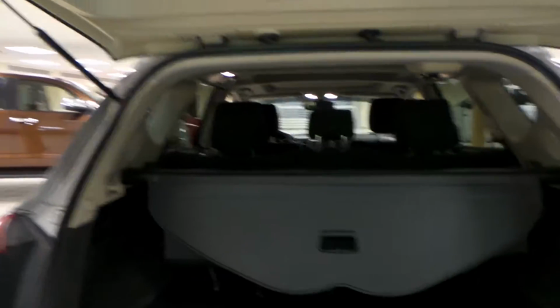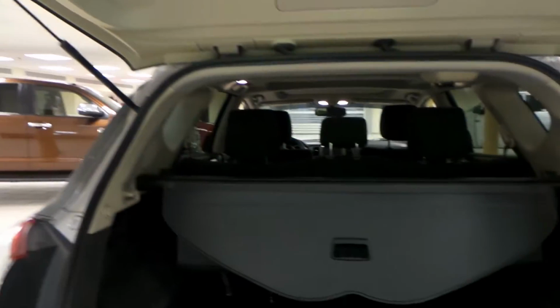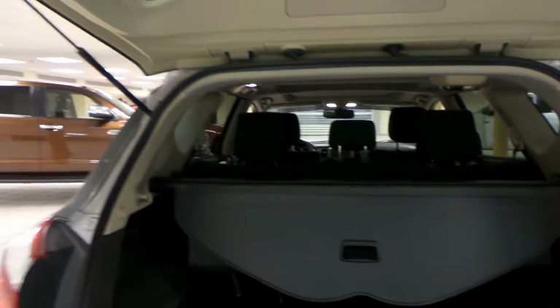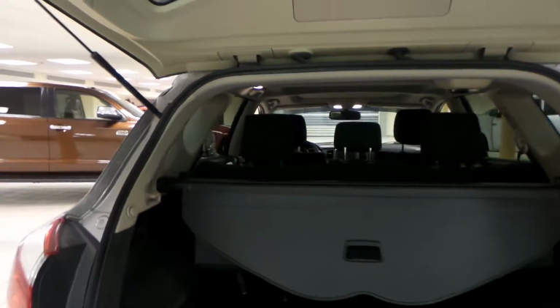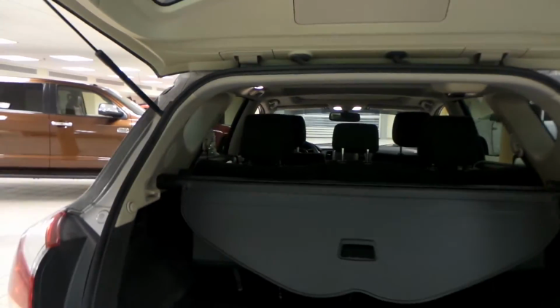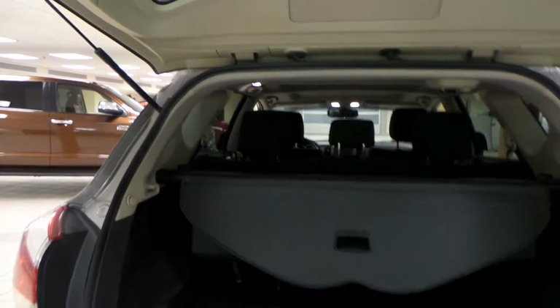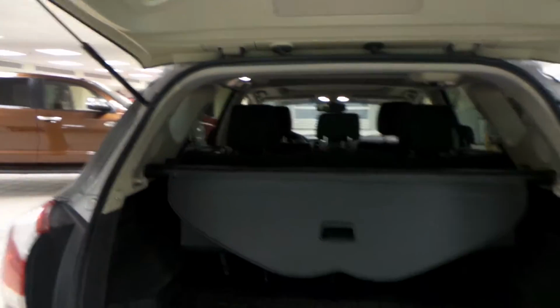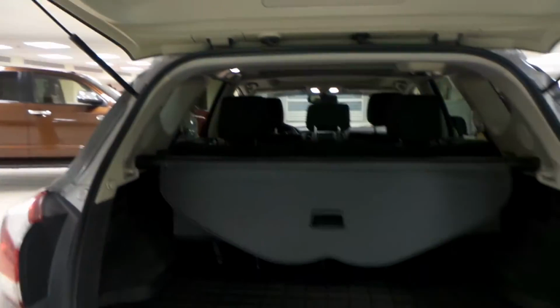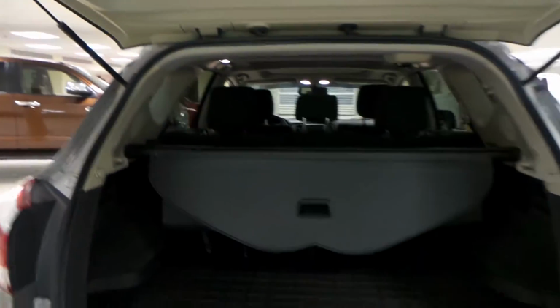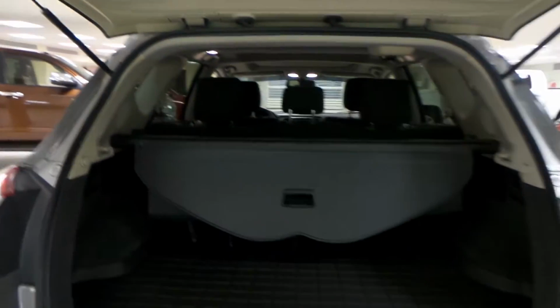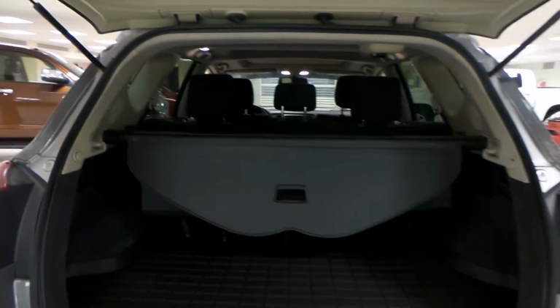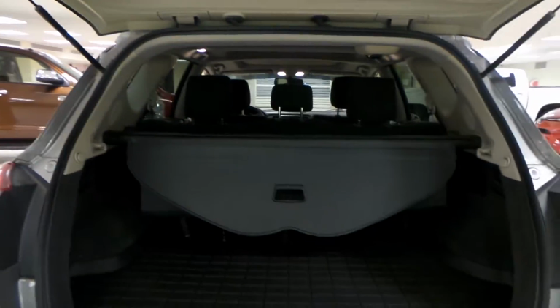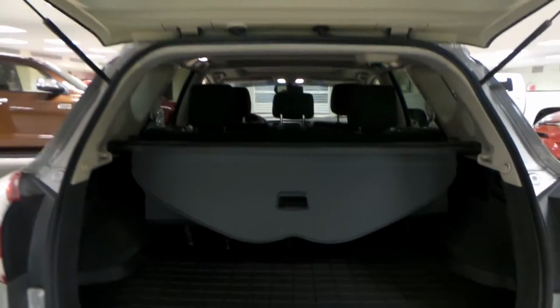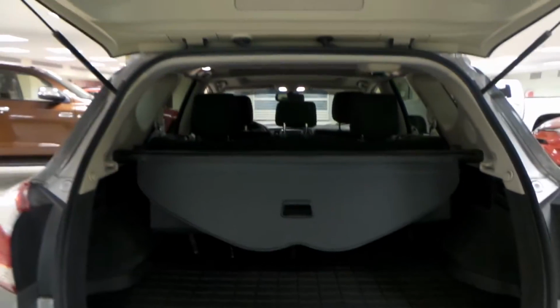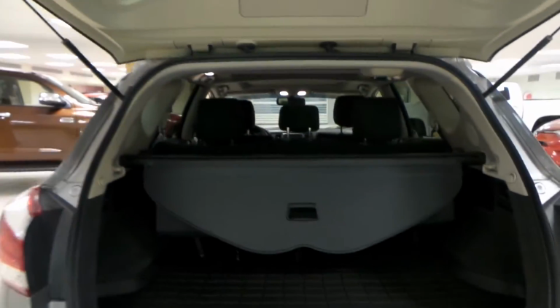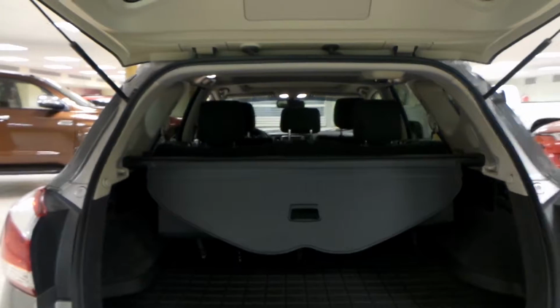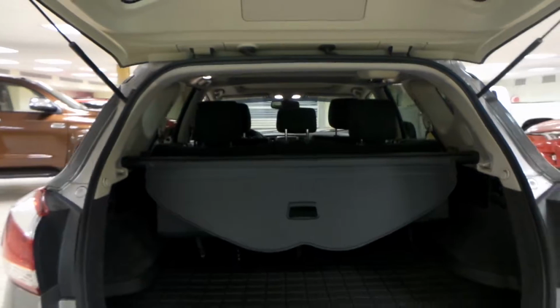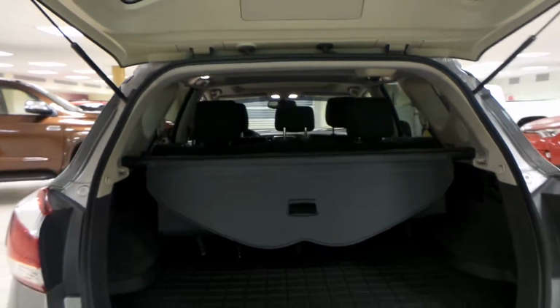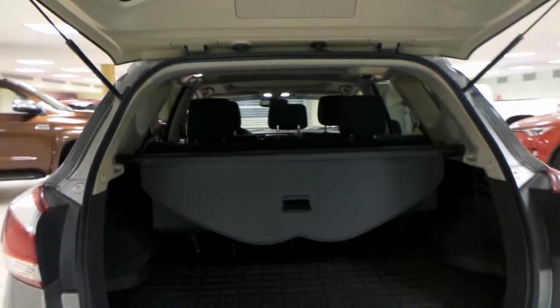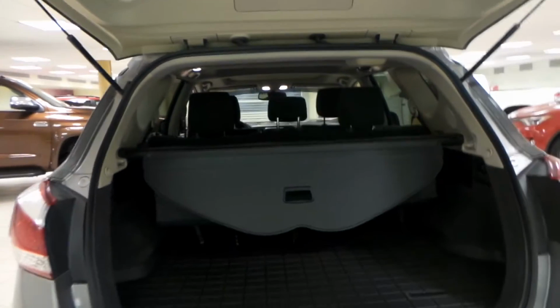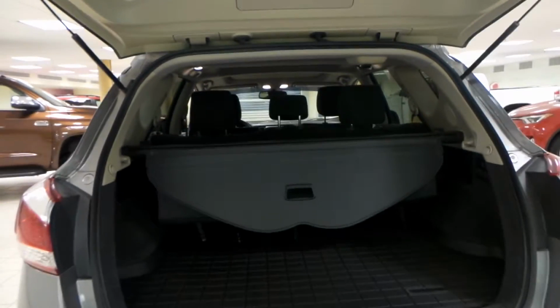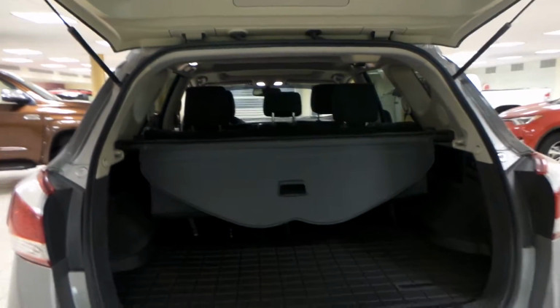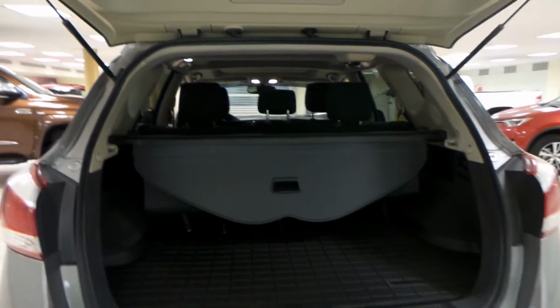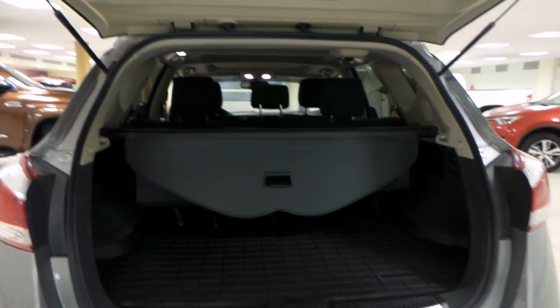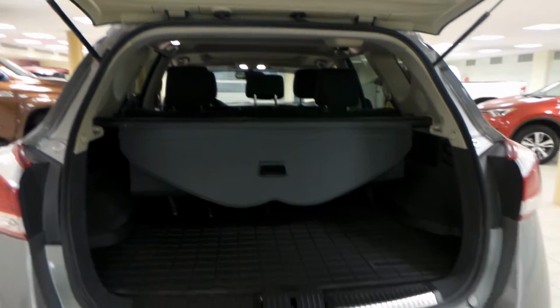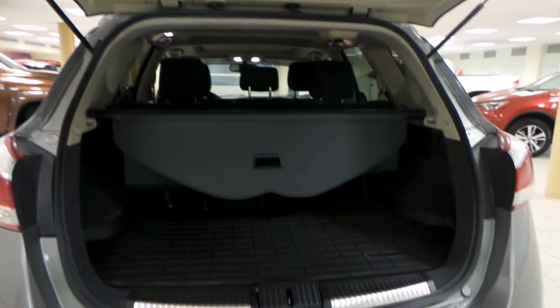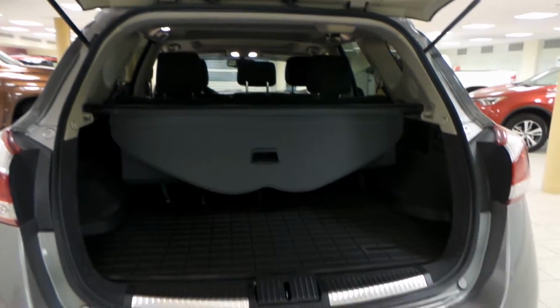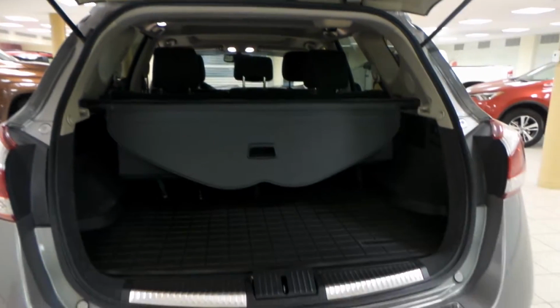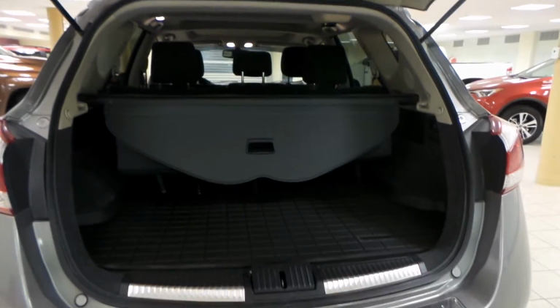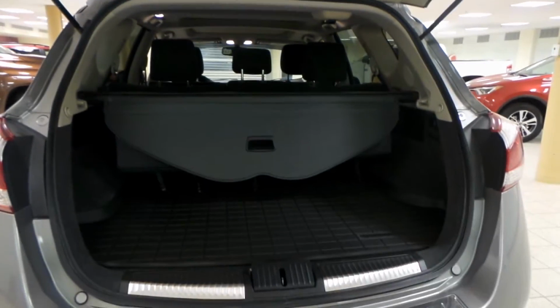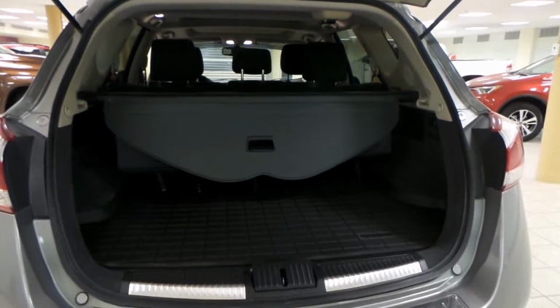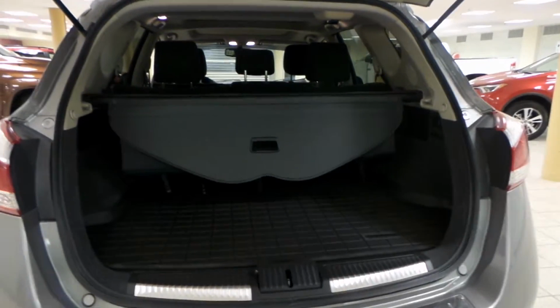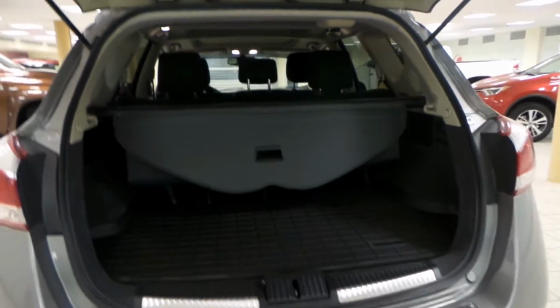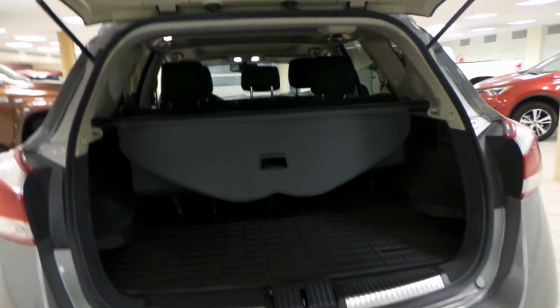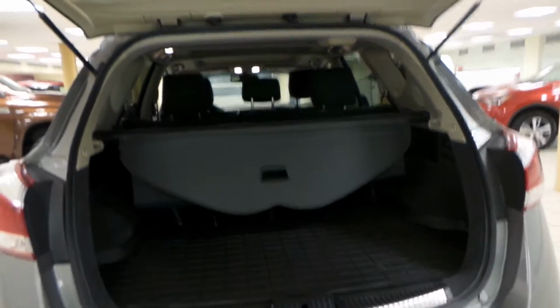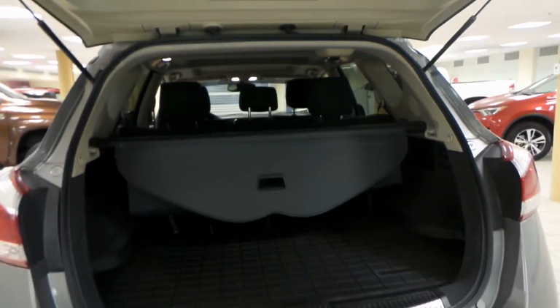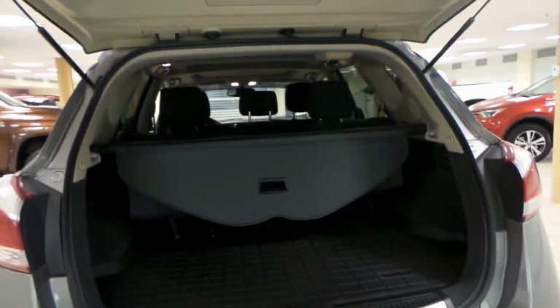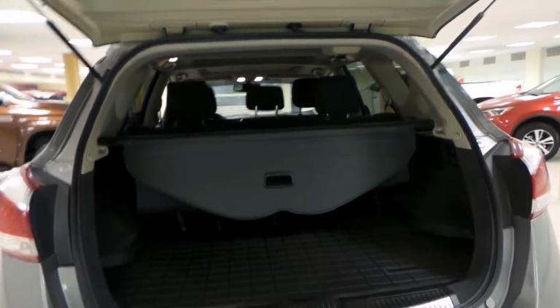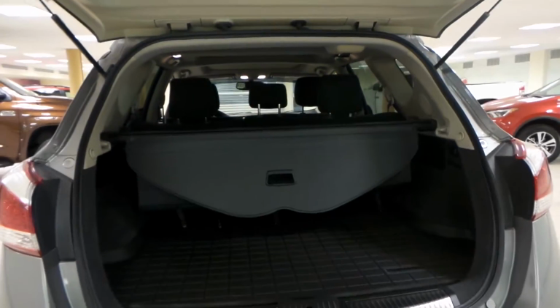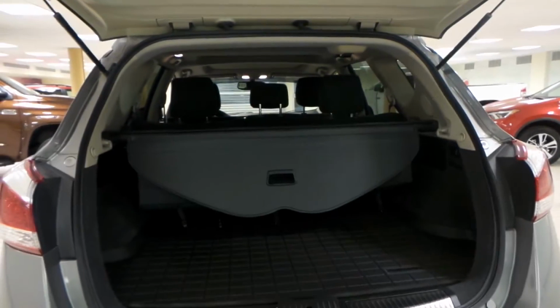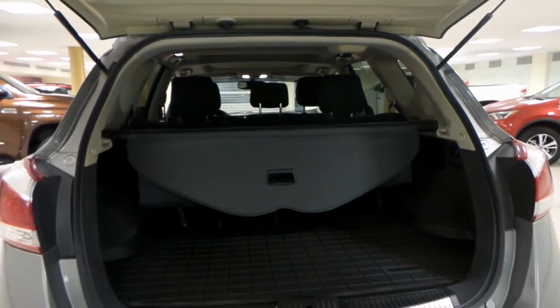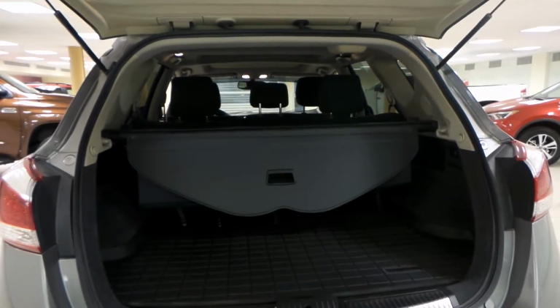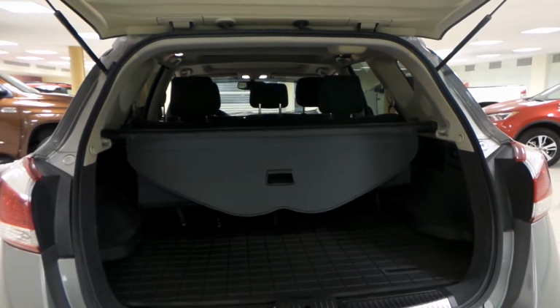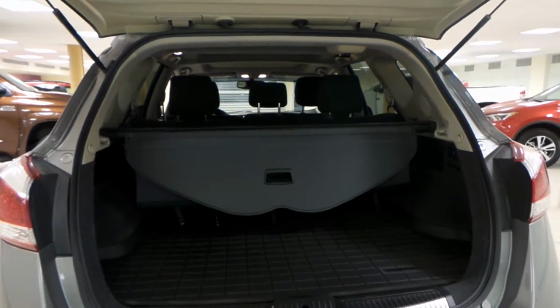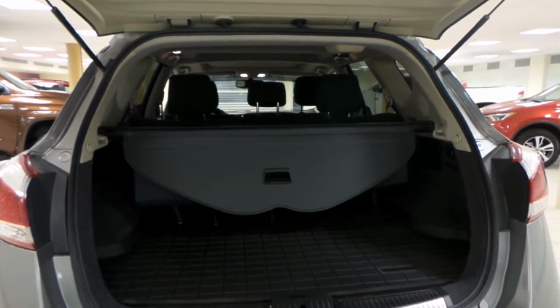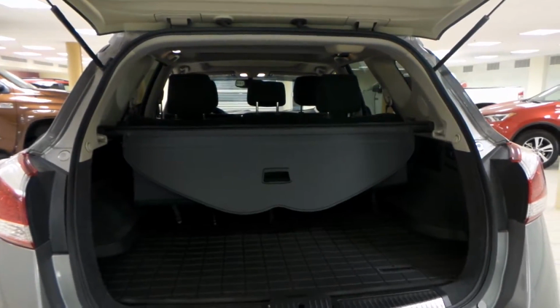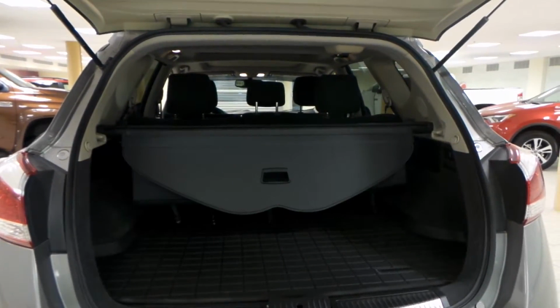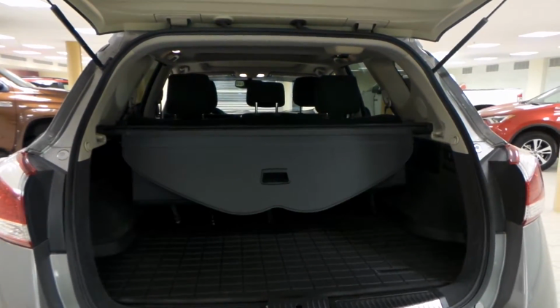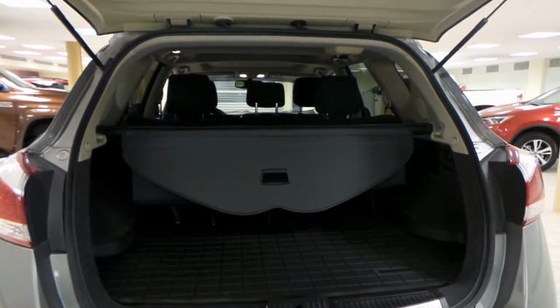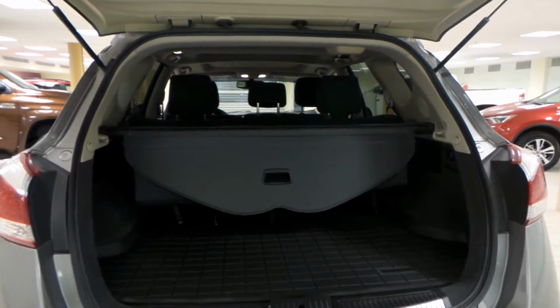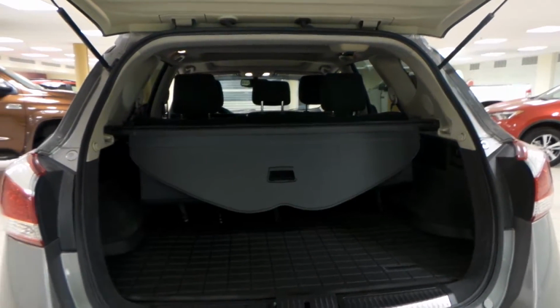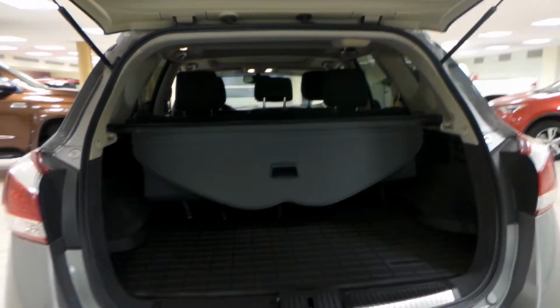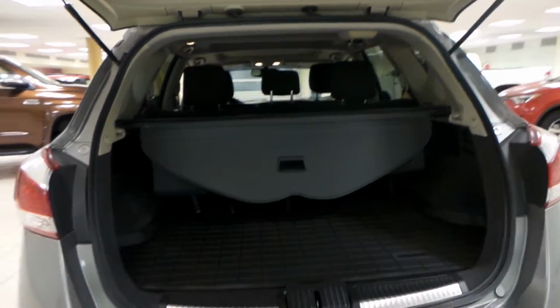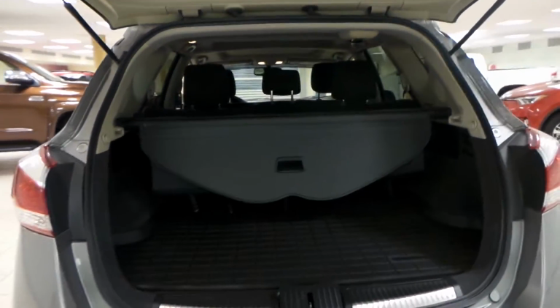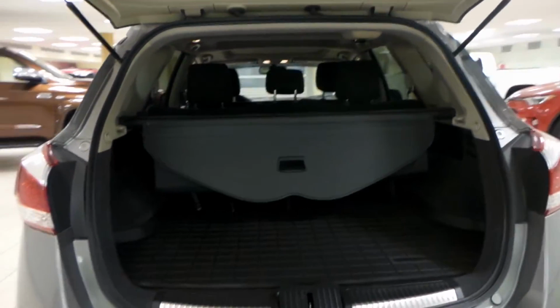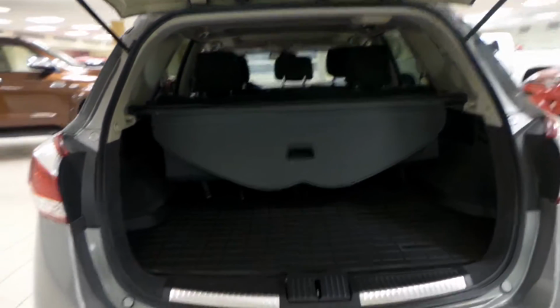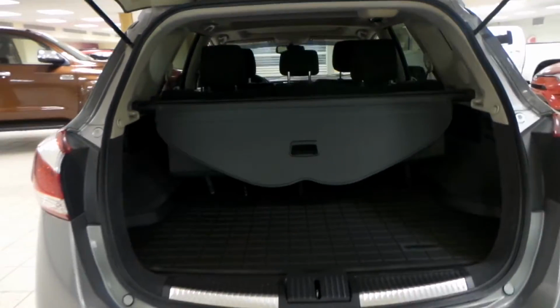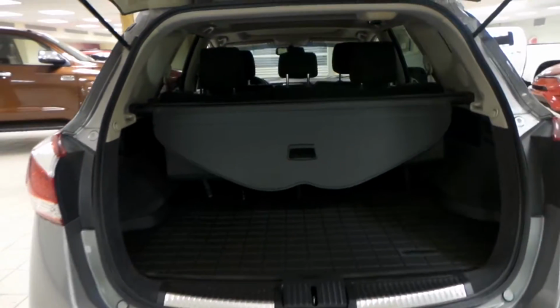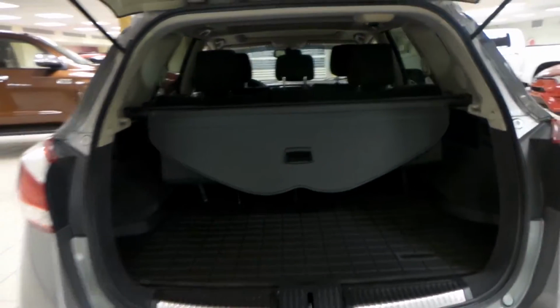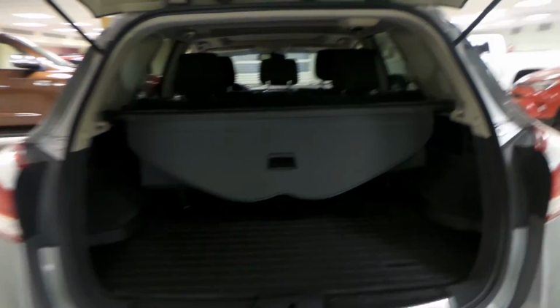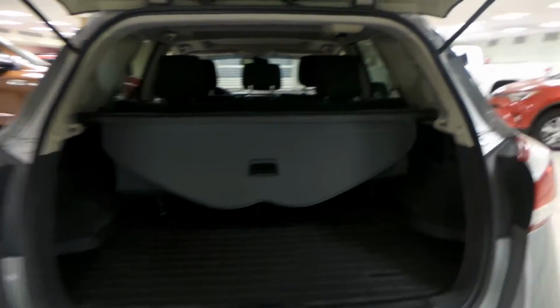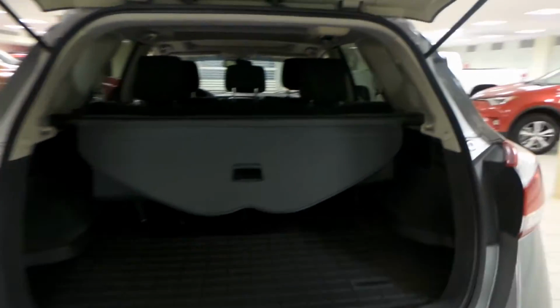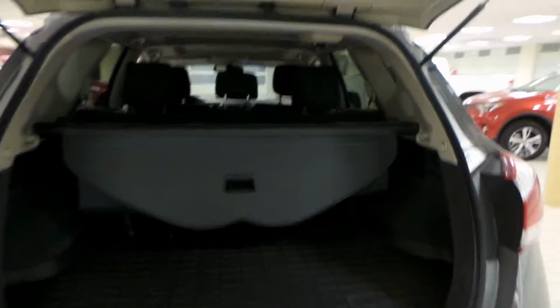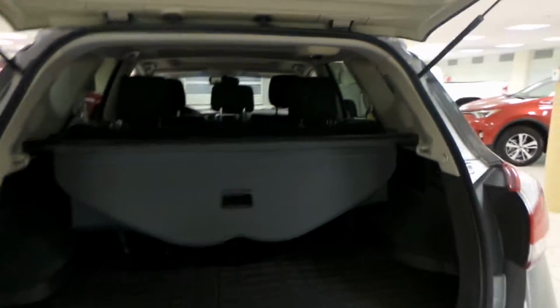Tons of room back here, as well as an interior cargo cover. And you can drop down the second row to make more room for your cargo.